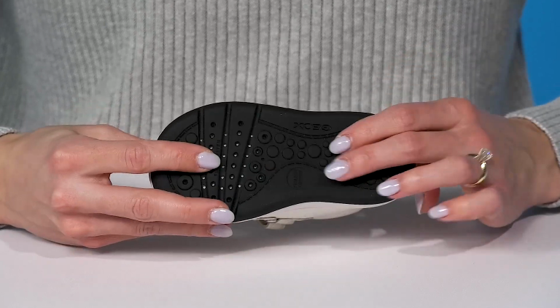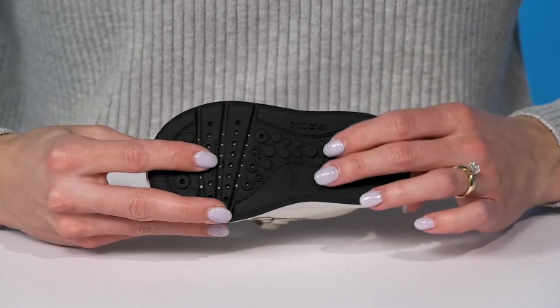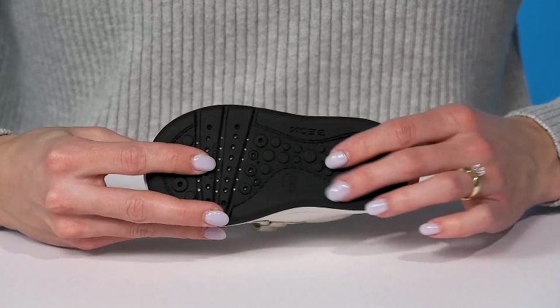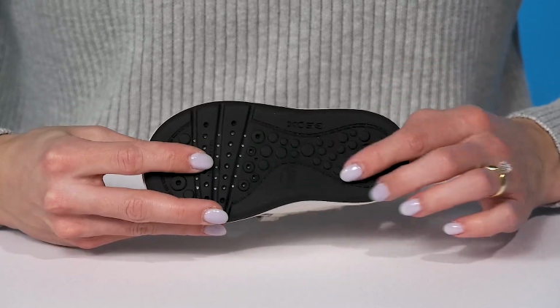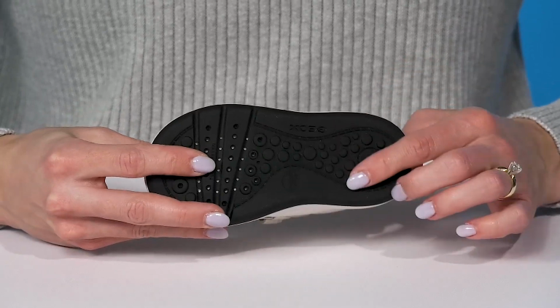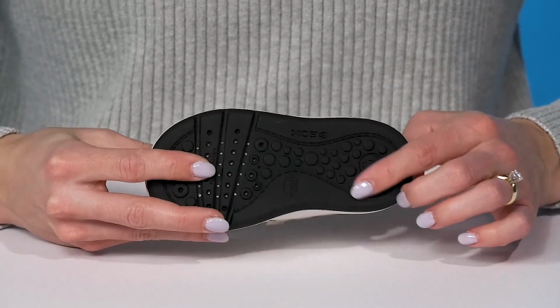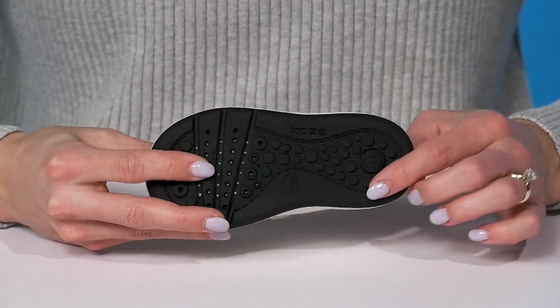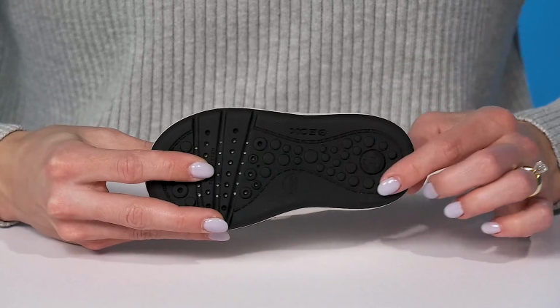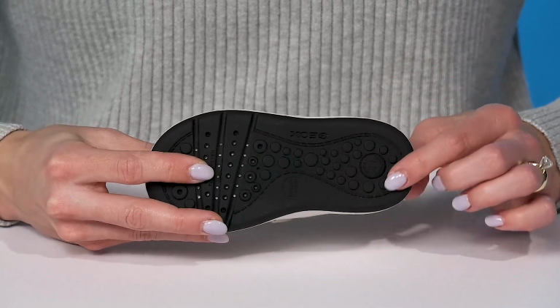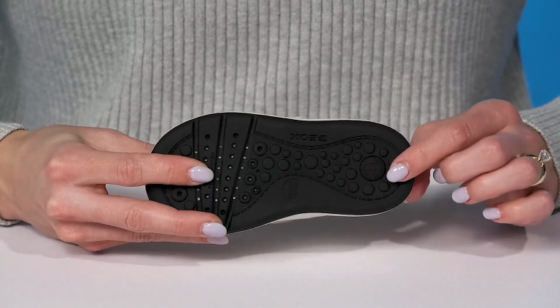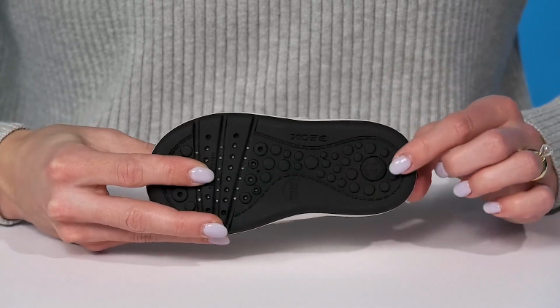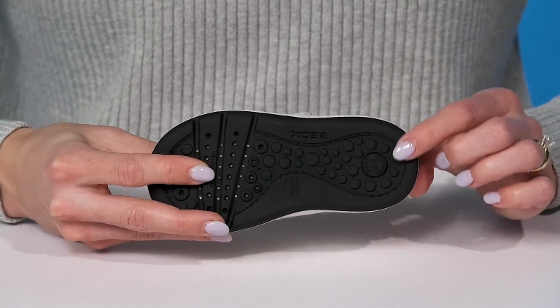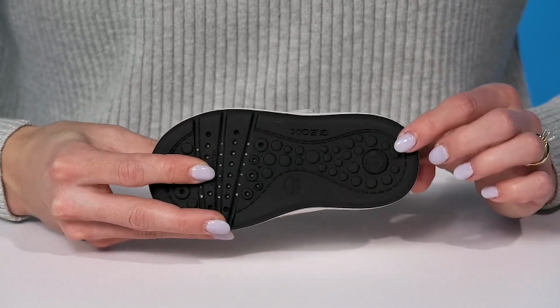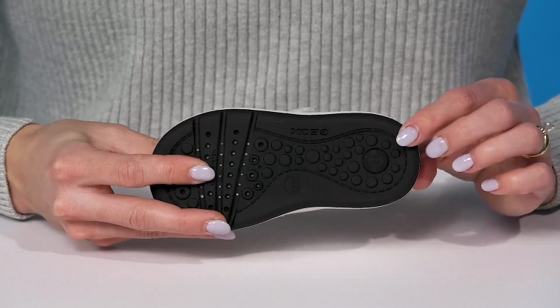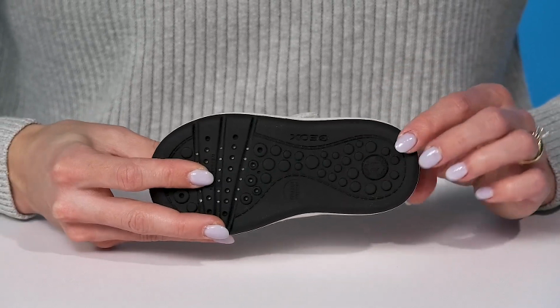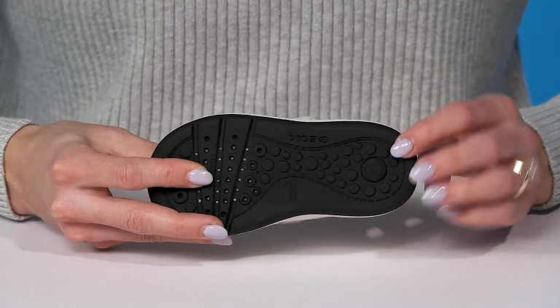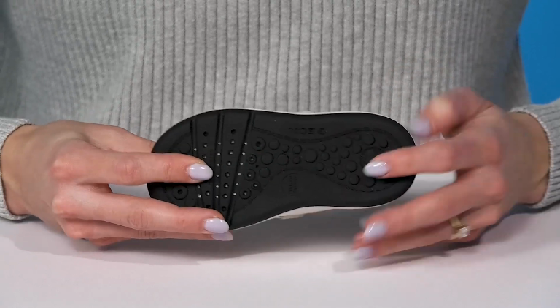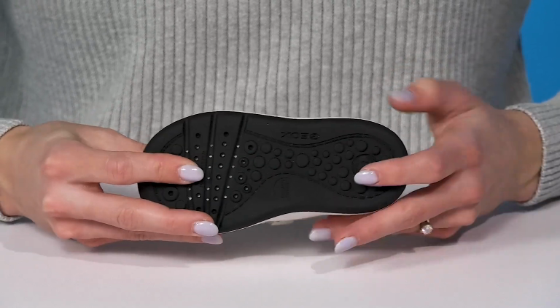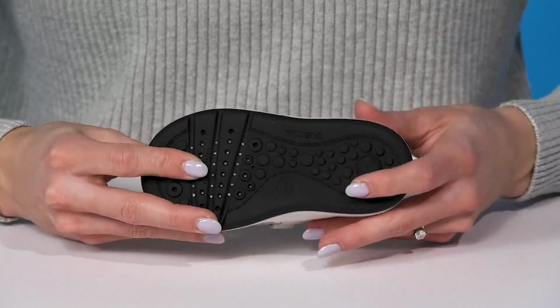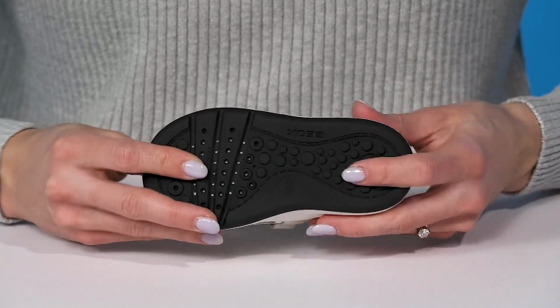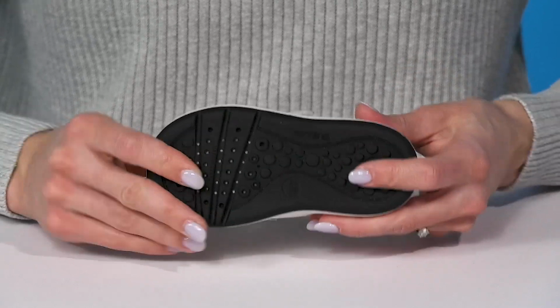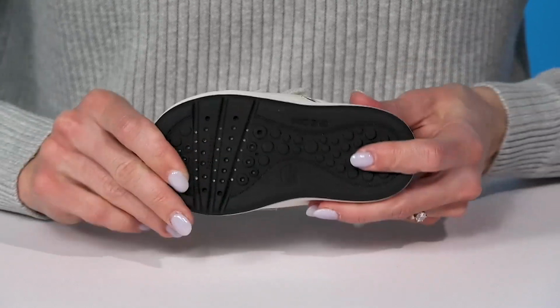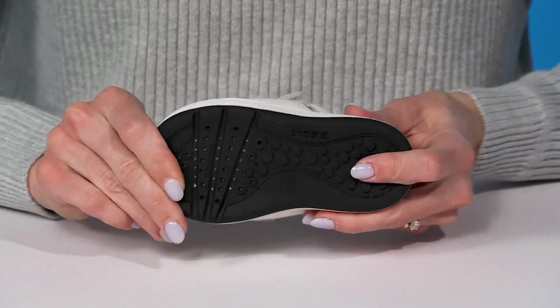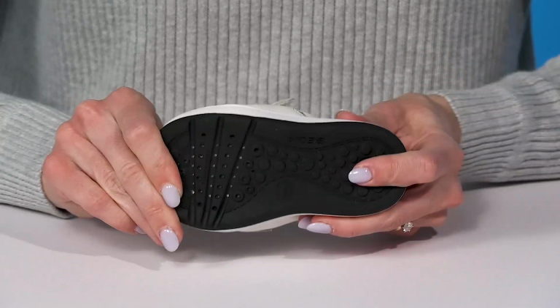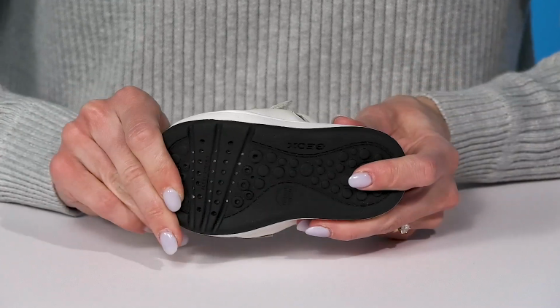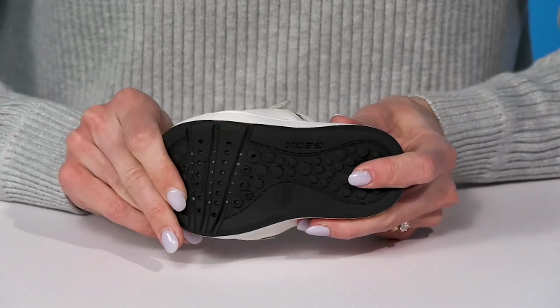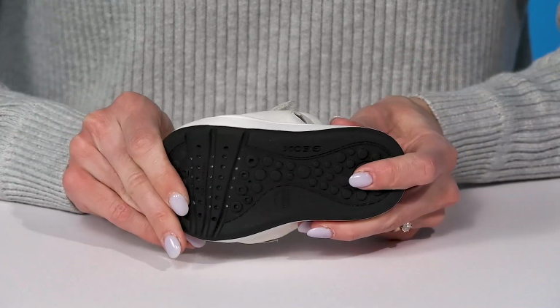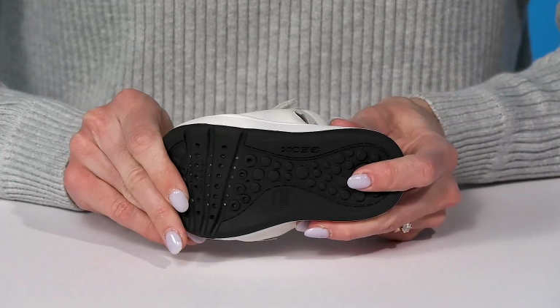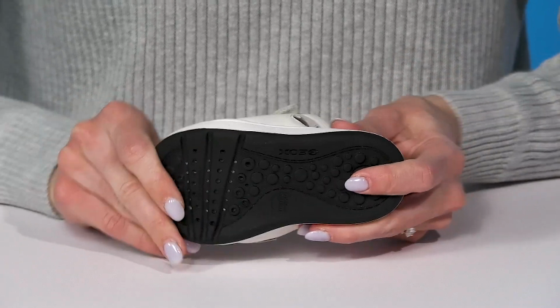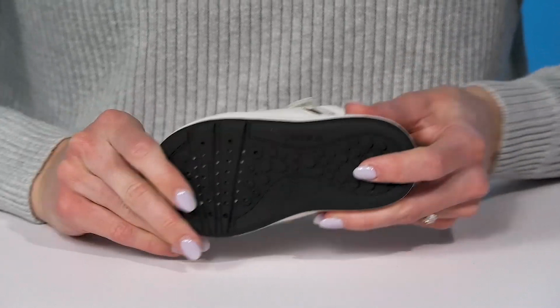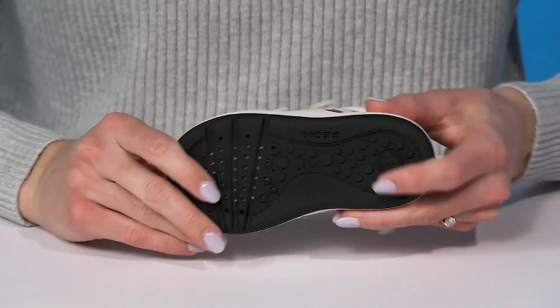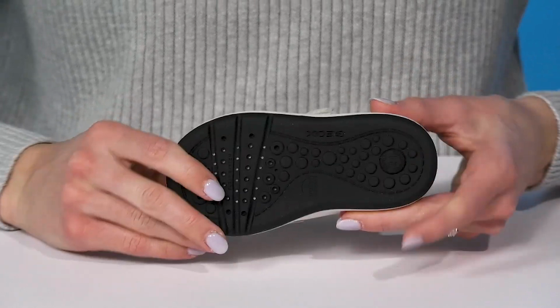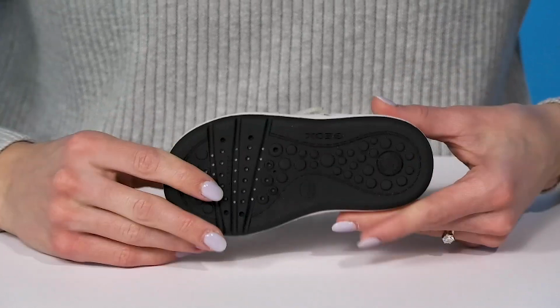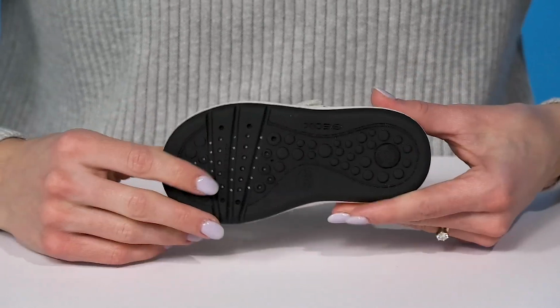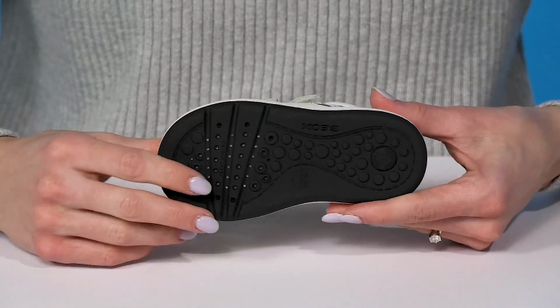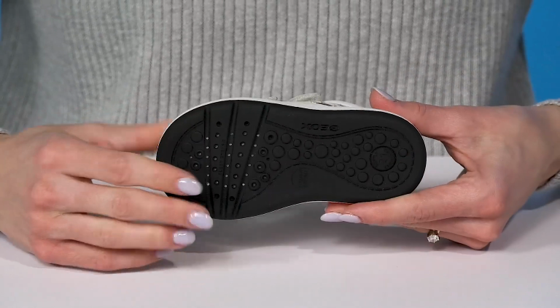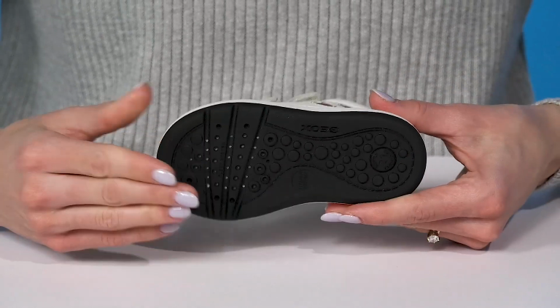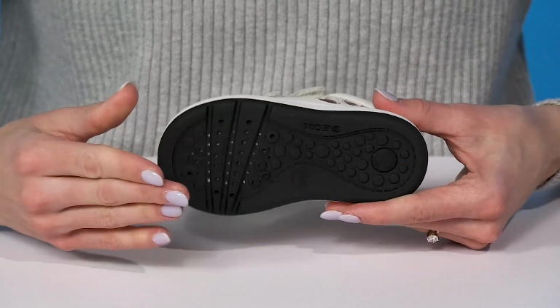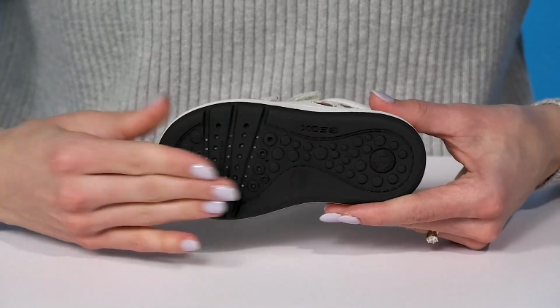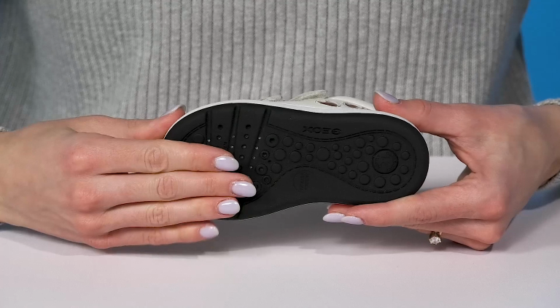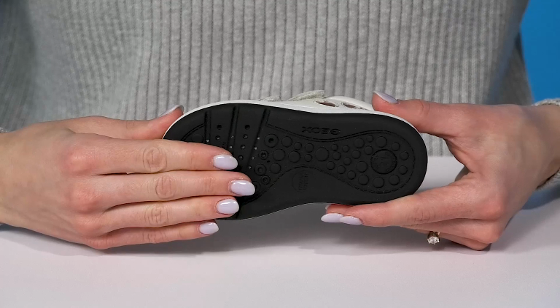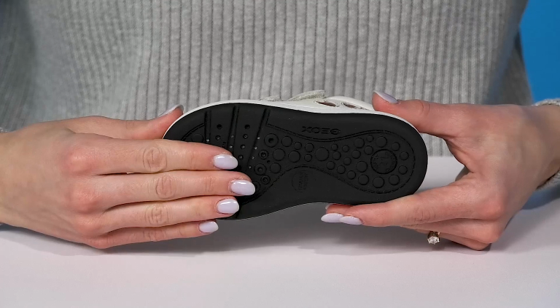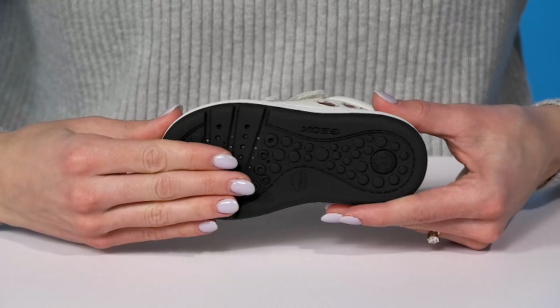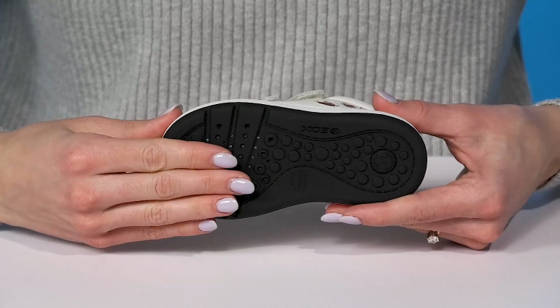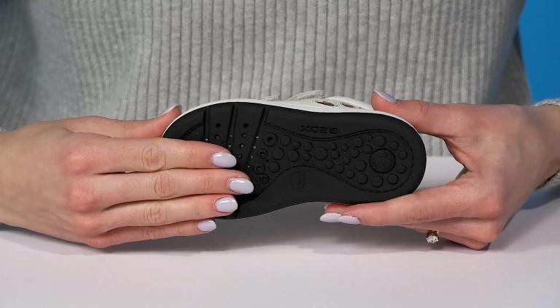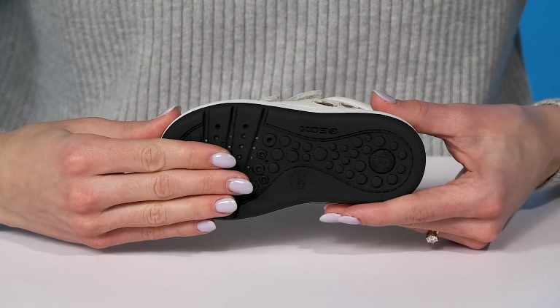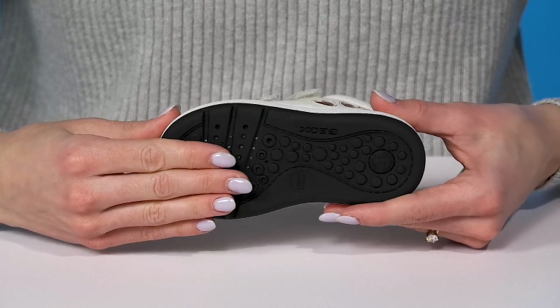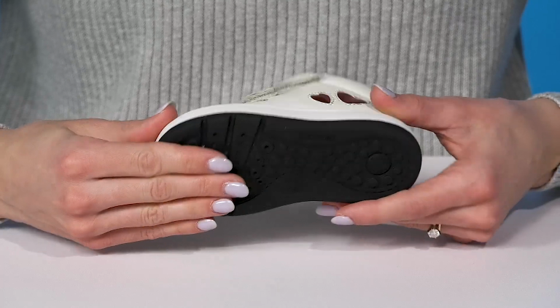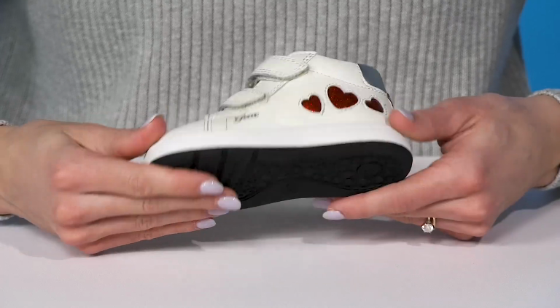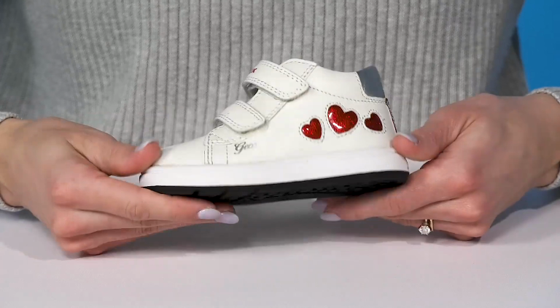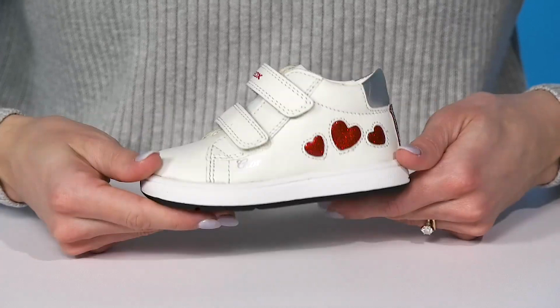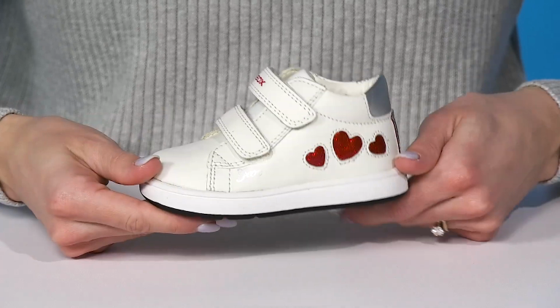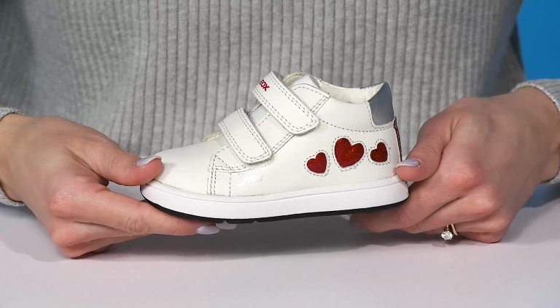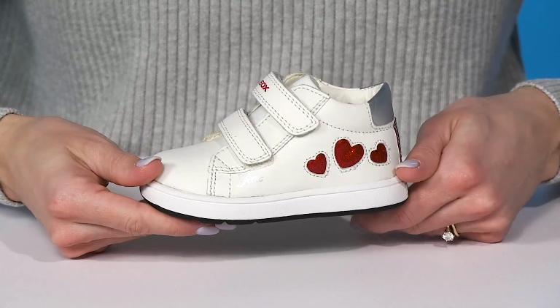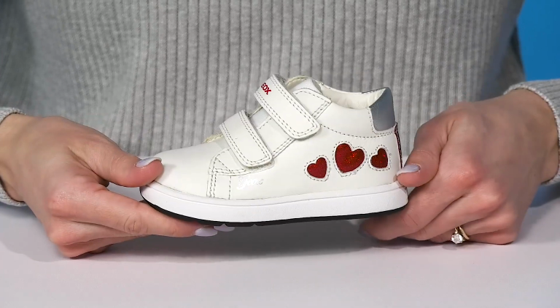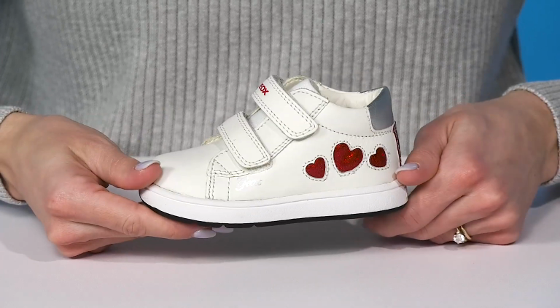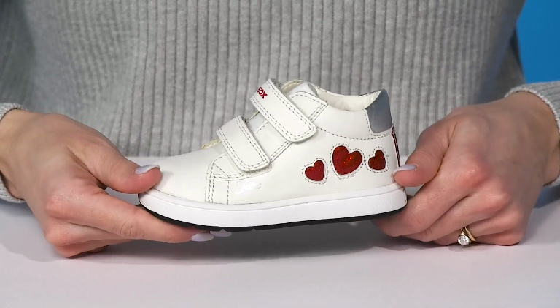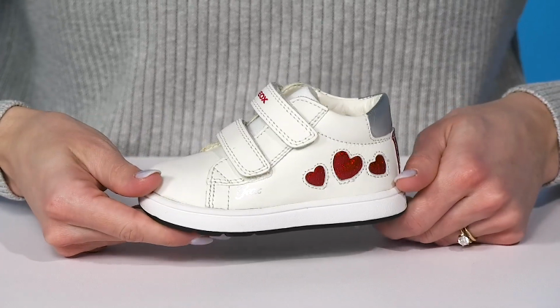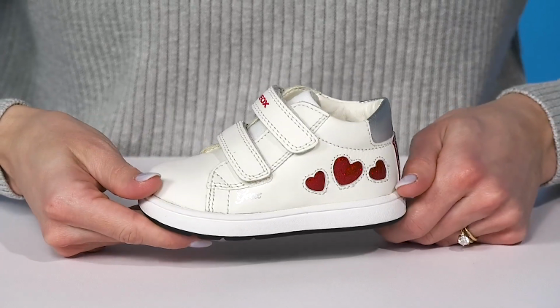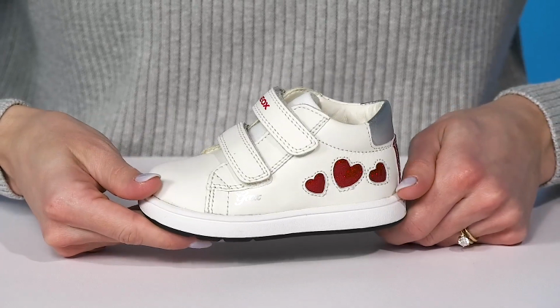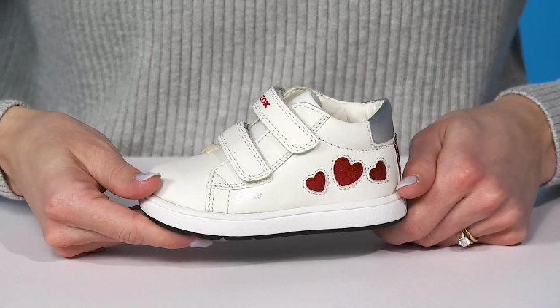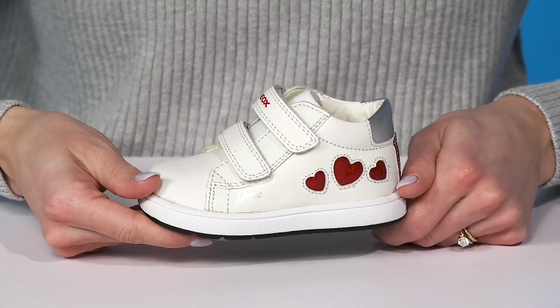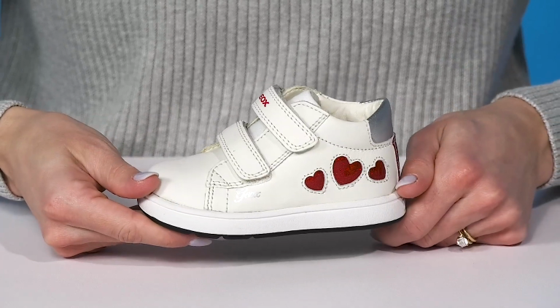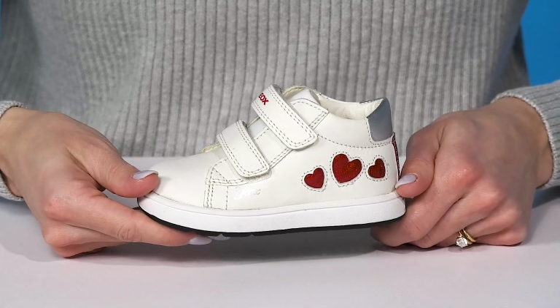These have a nice cushion technology that is flexible, and it's going to give them great grip with that synthetic outsole underneath.